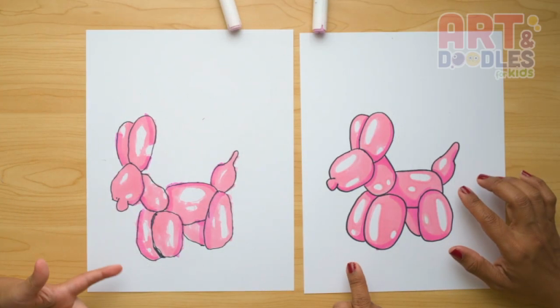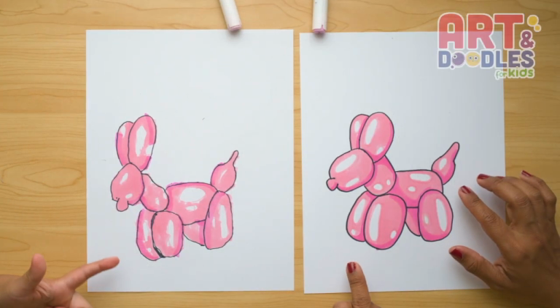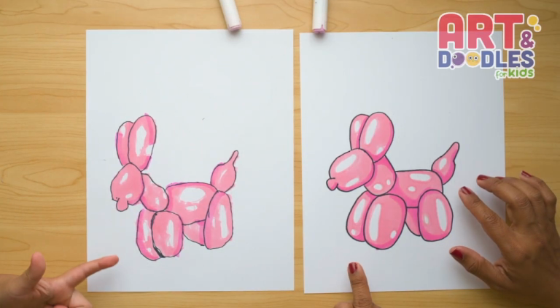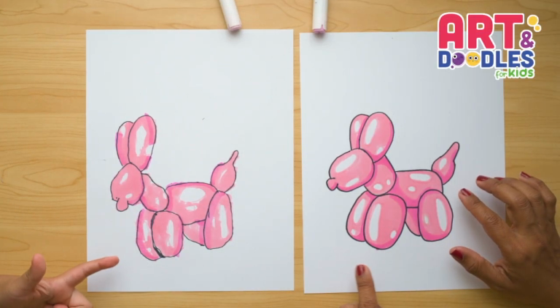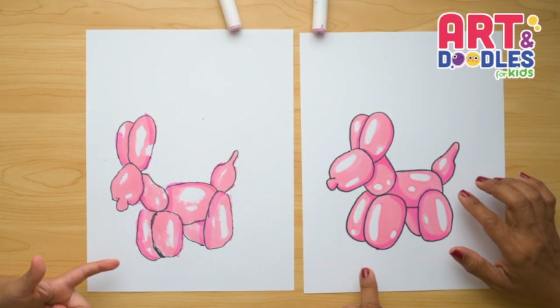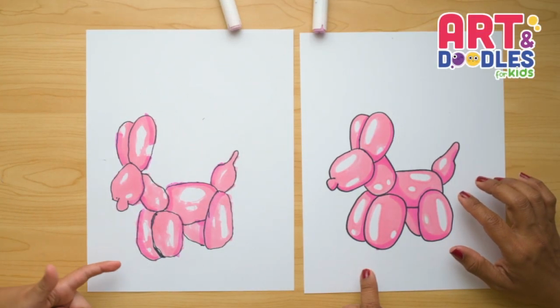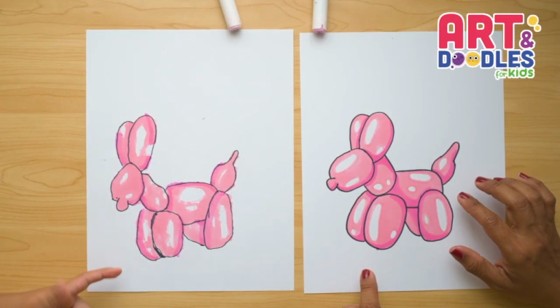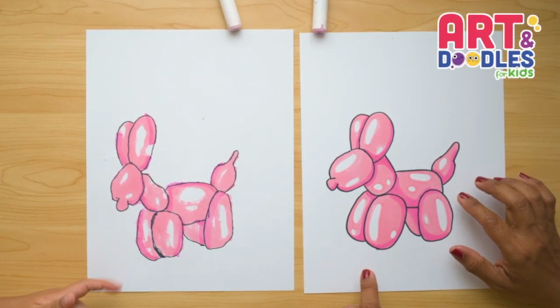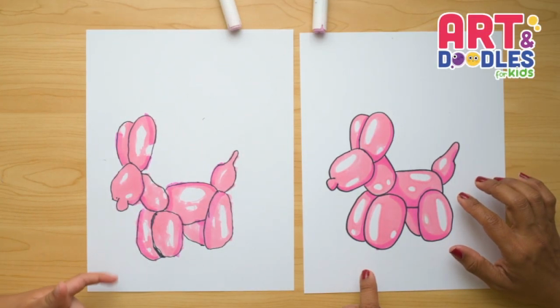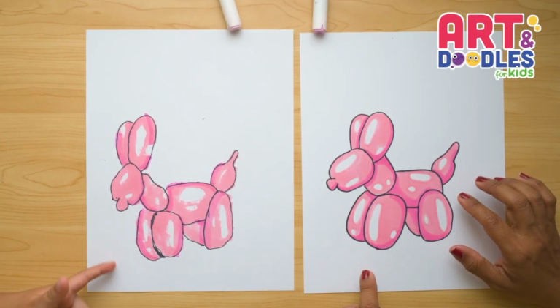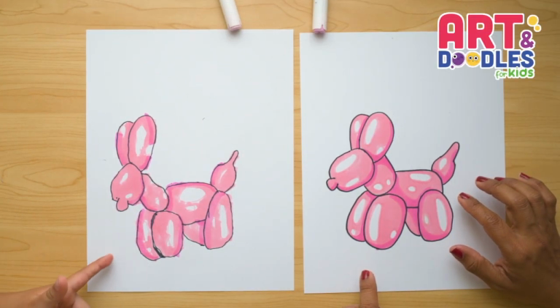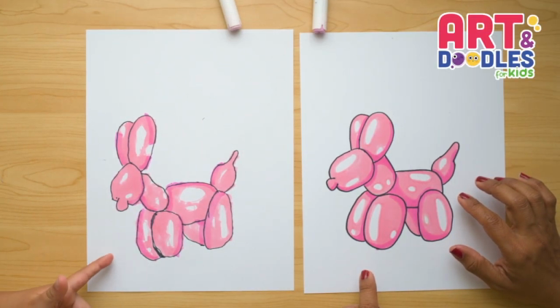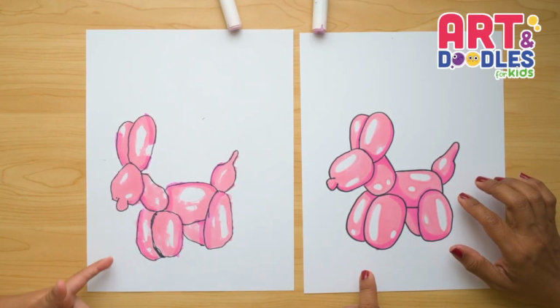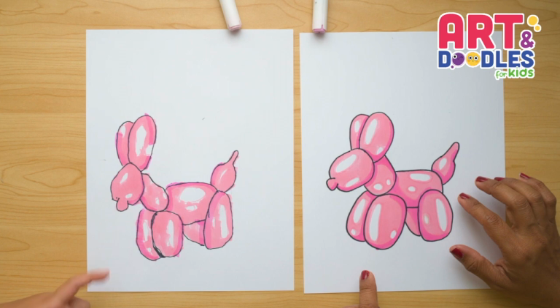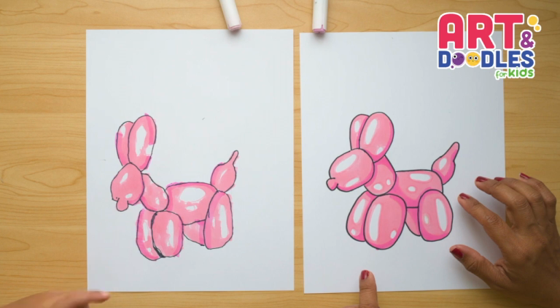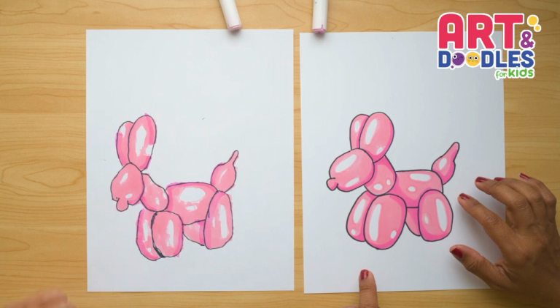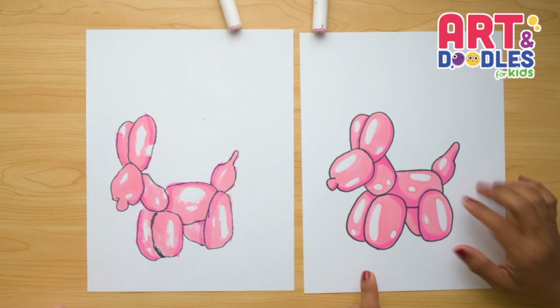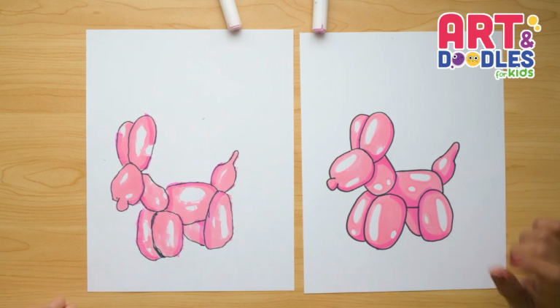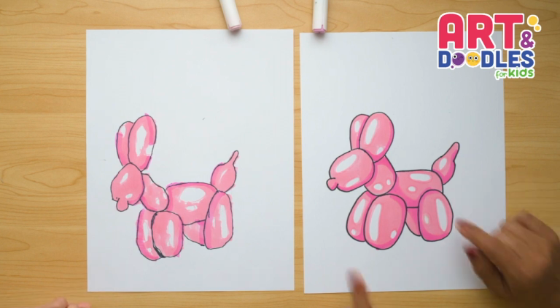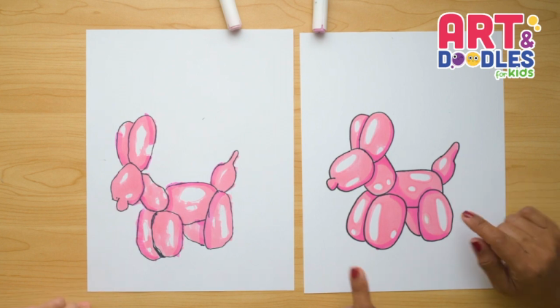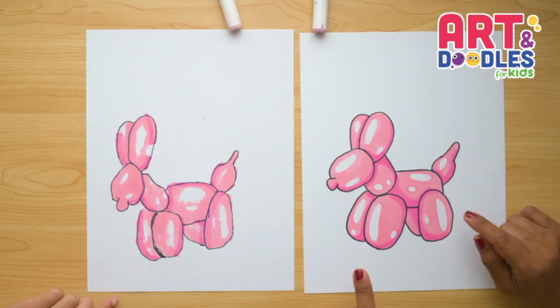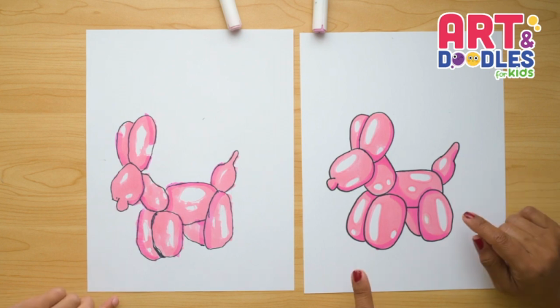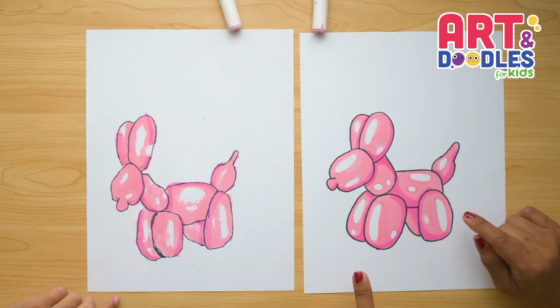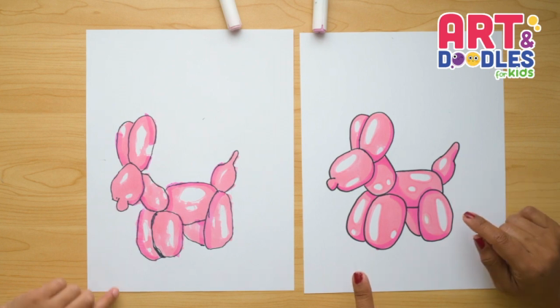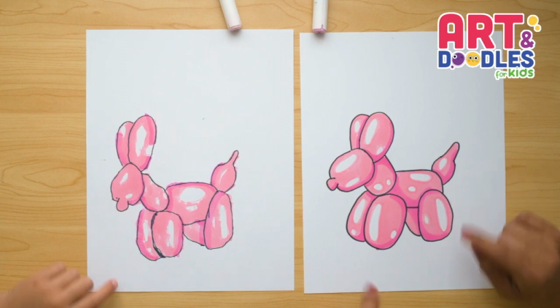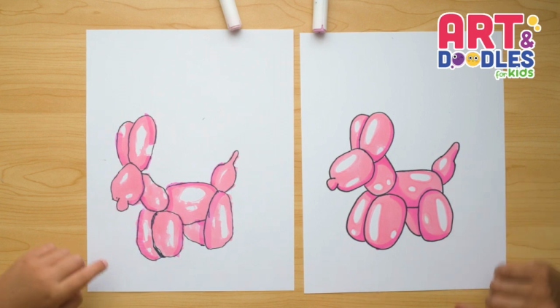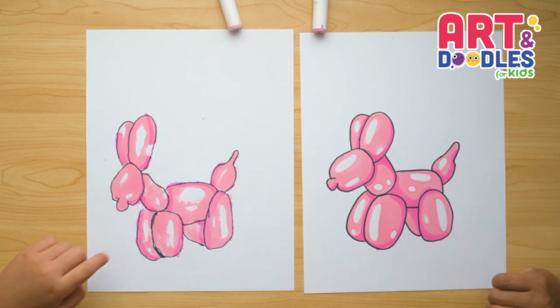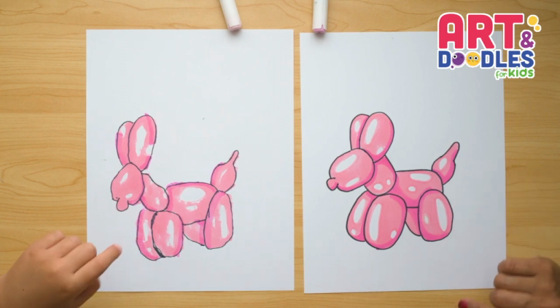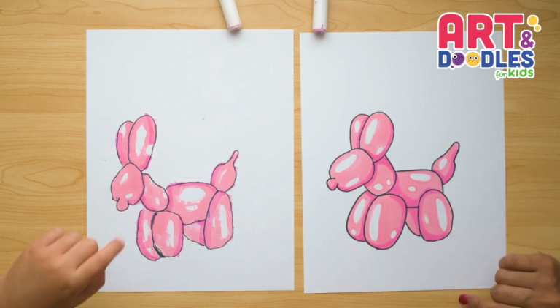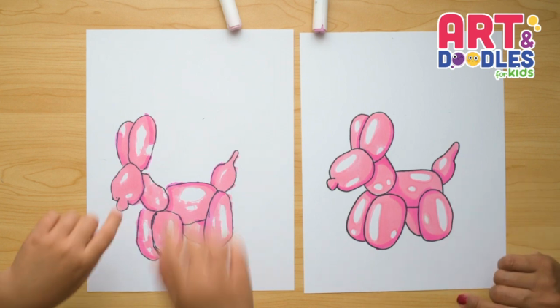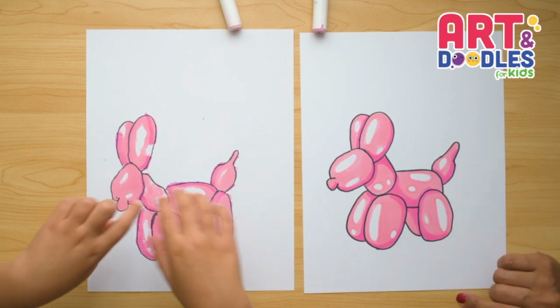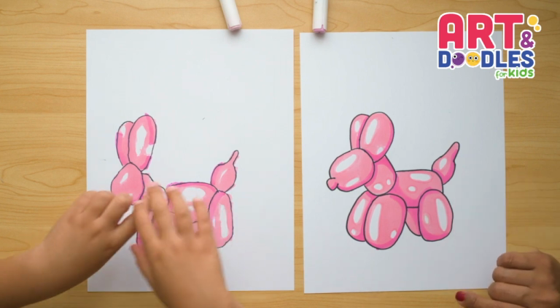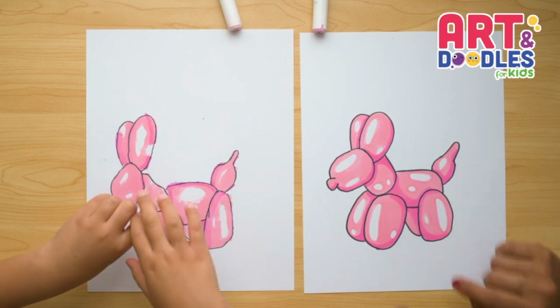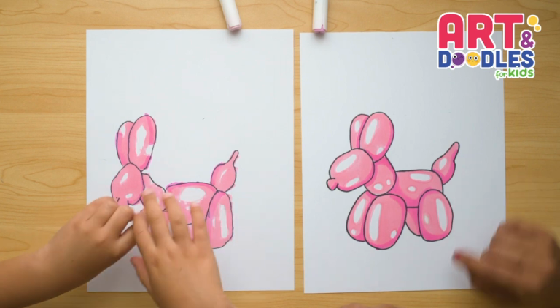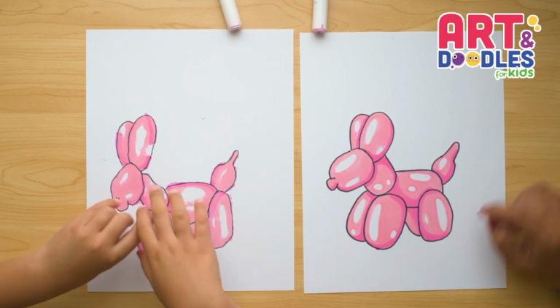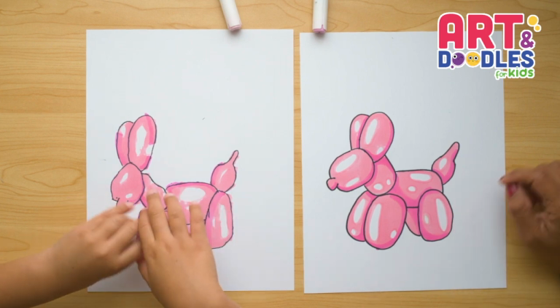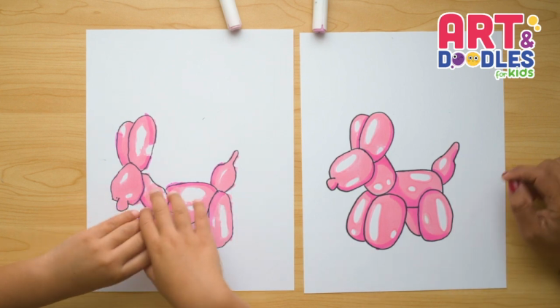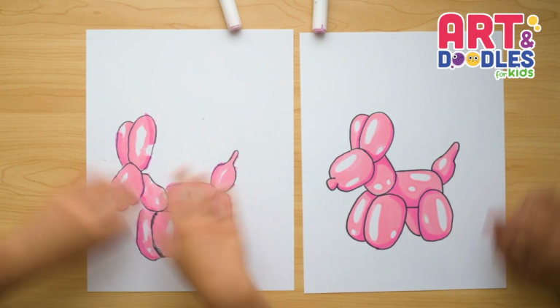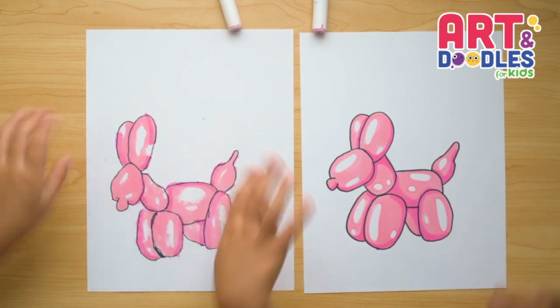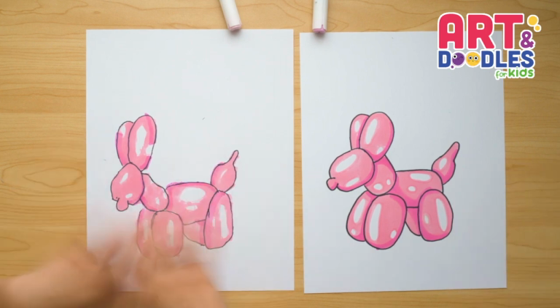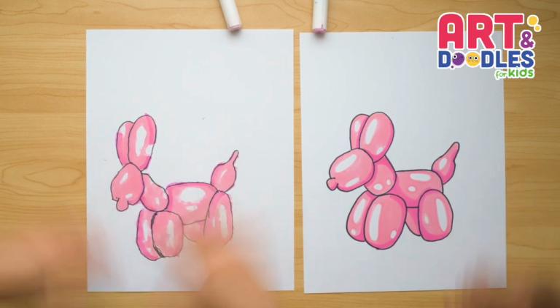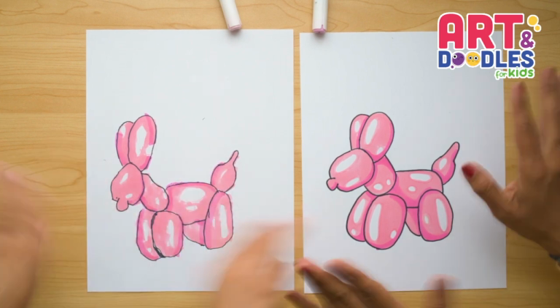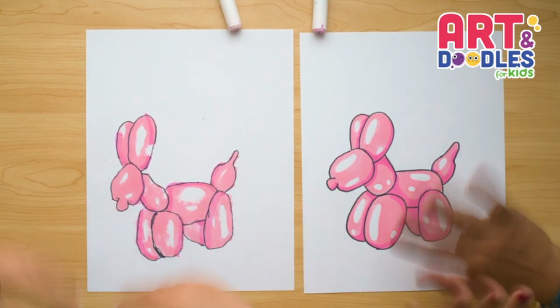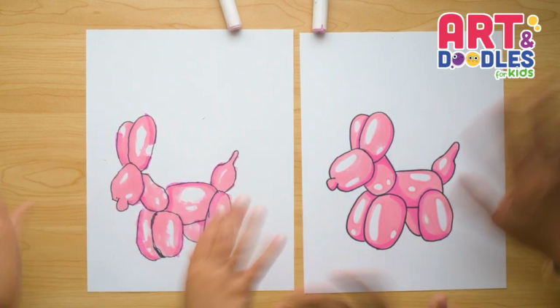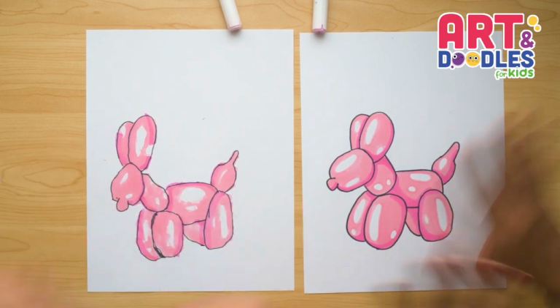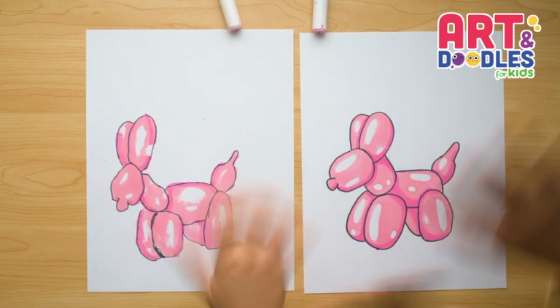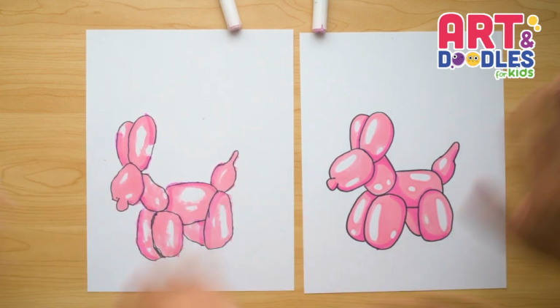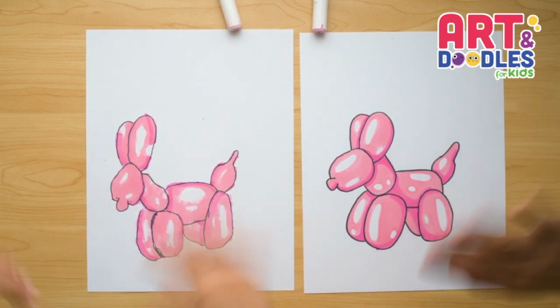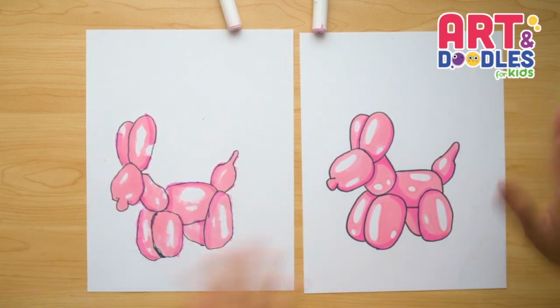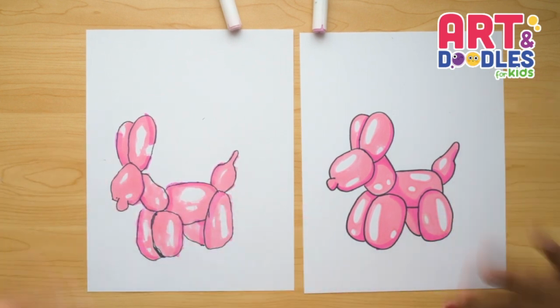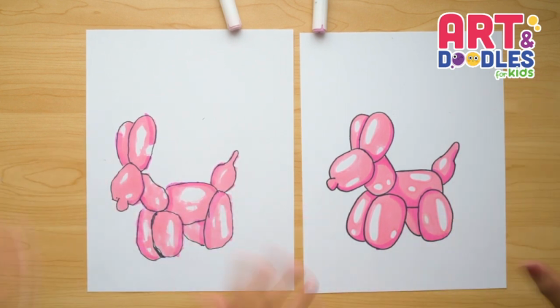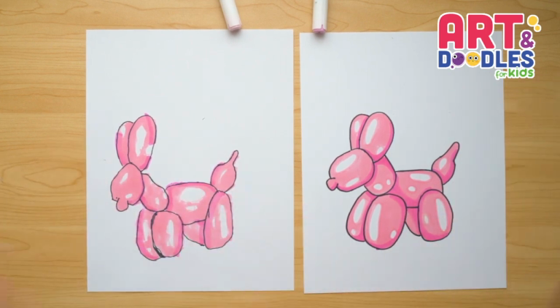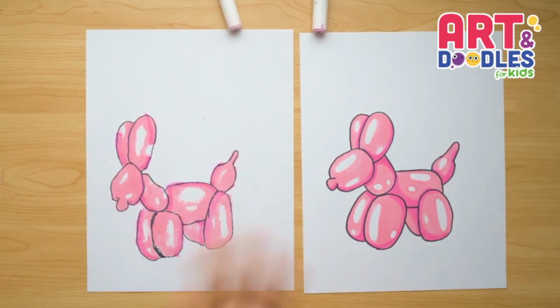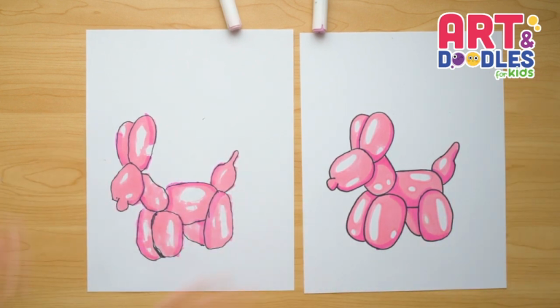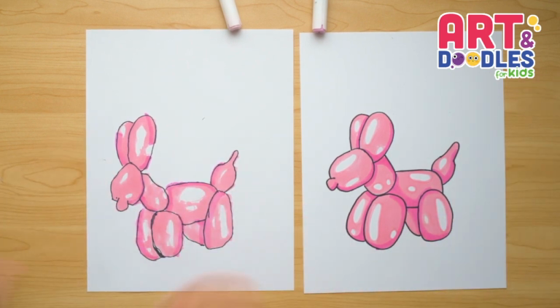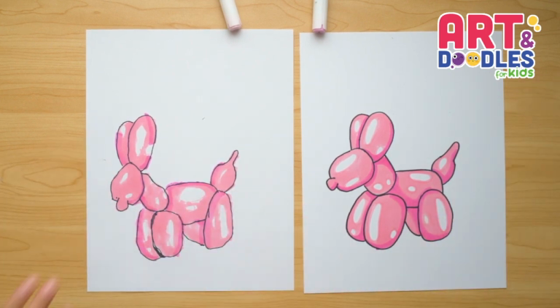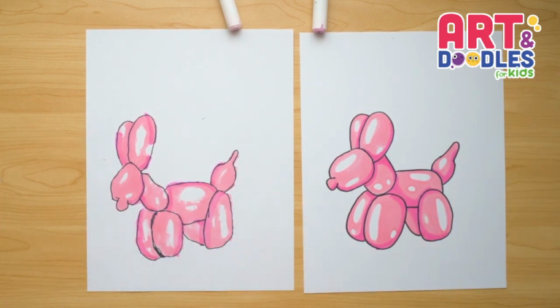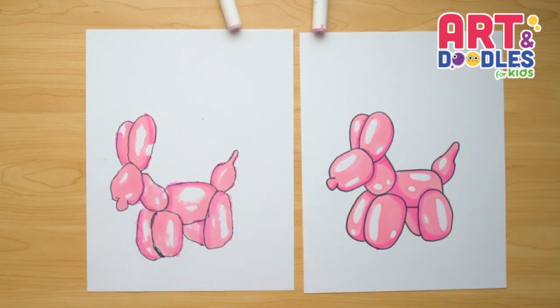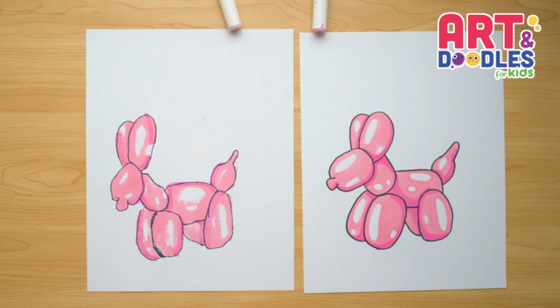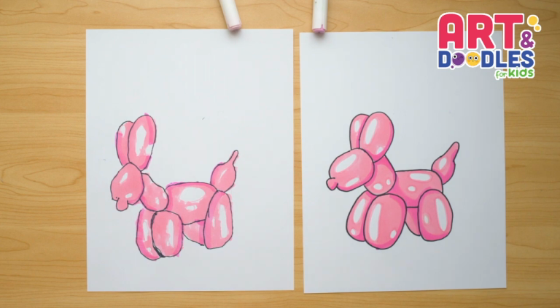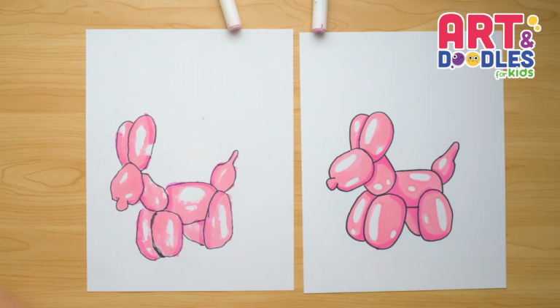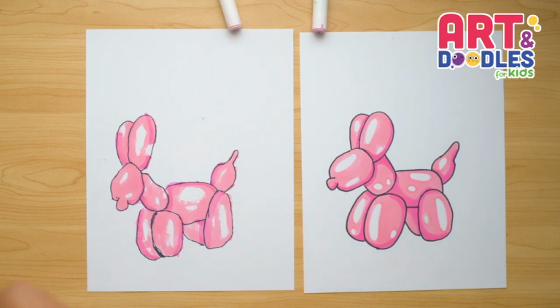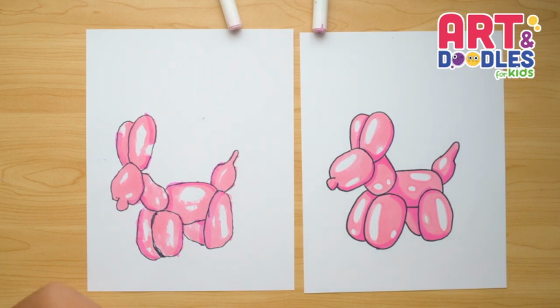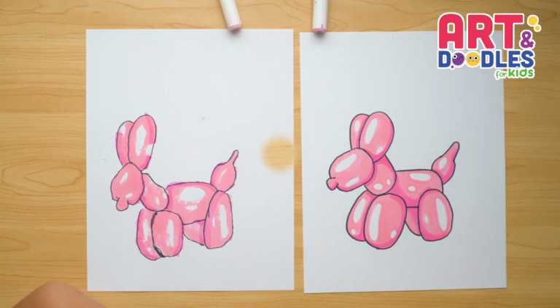Hello Little Artists! I'm Mariana Olson and today we're drawing a balloon dog. Are you ready? Let's do this!